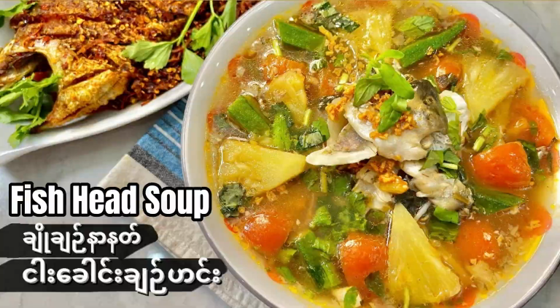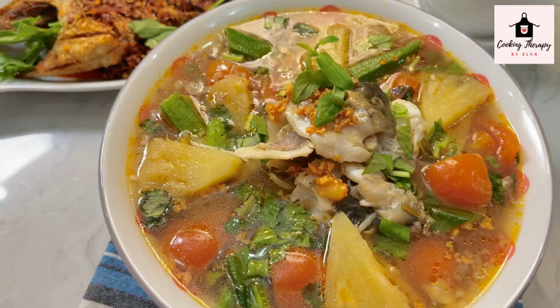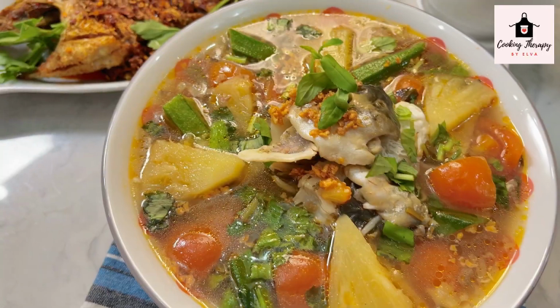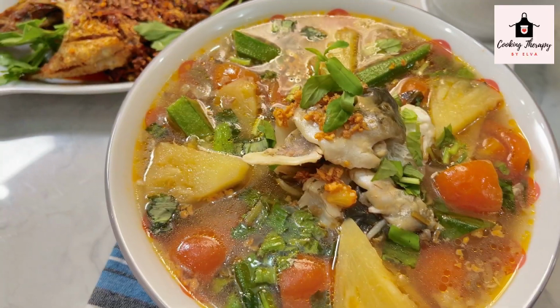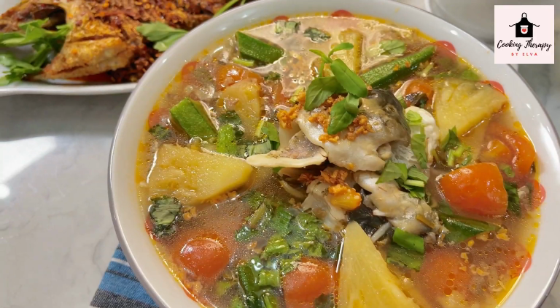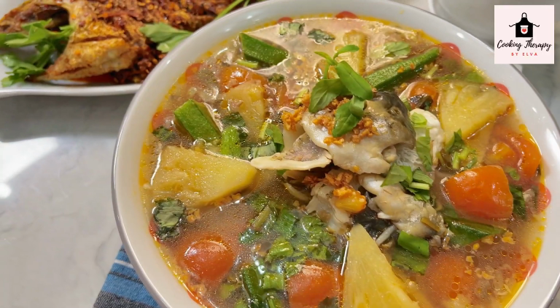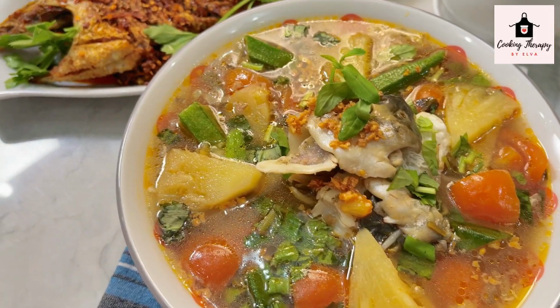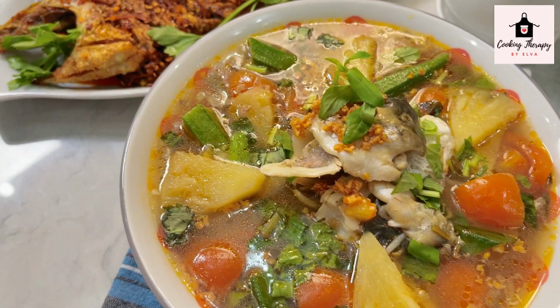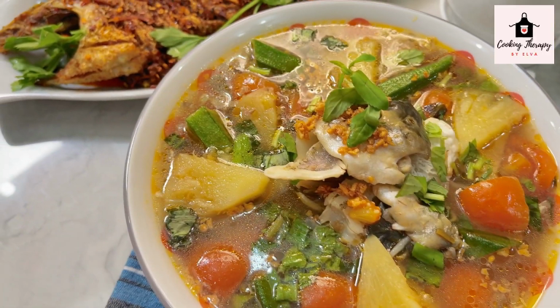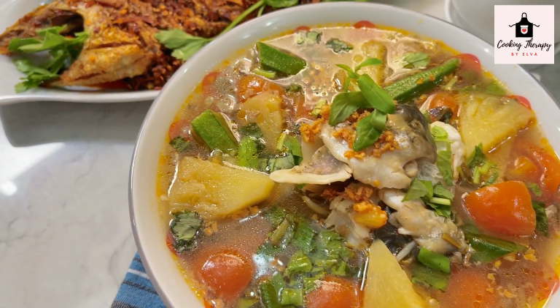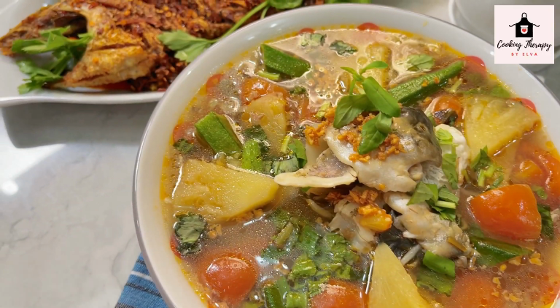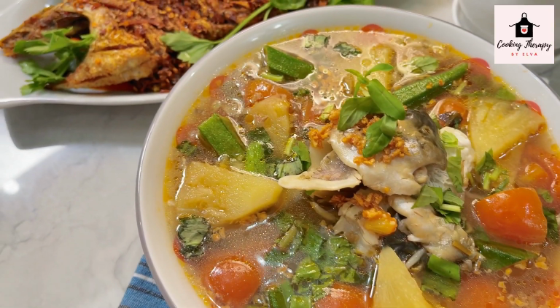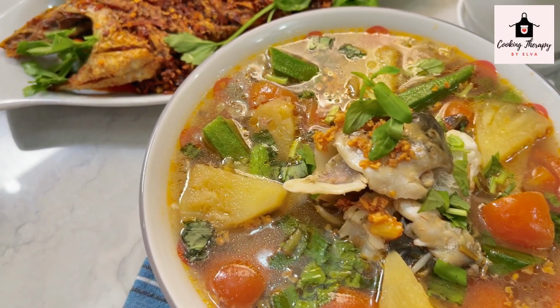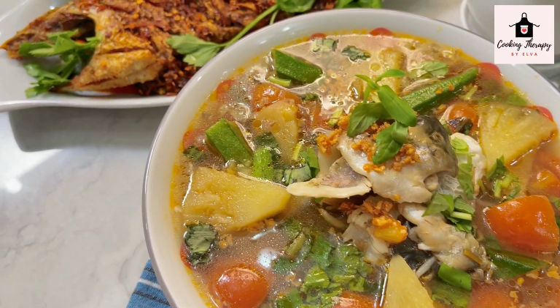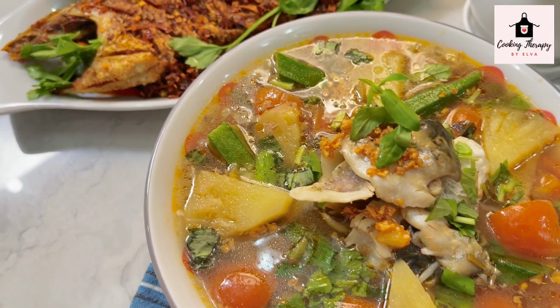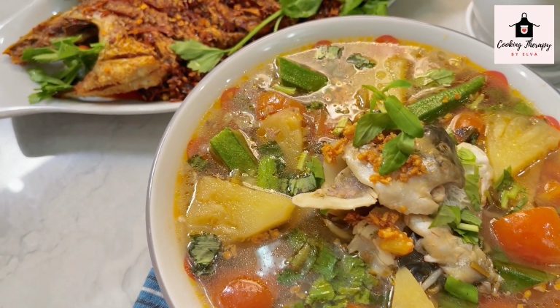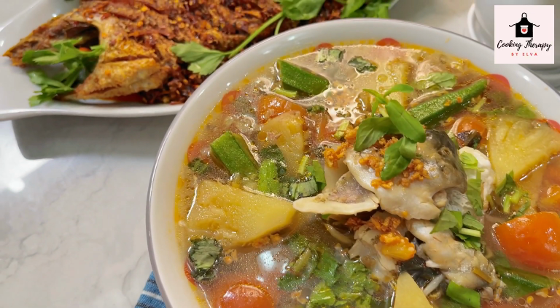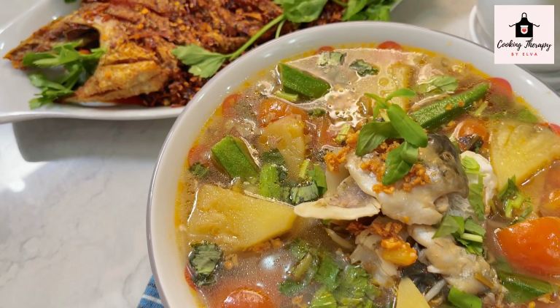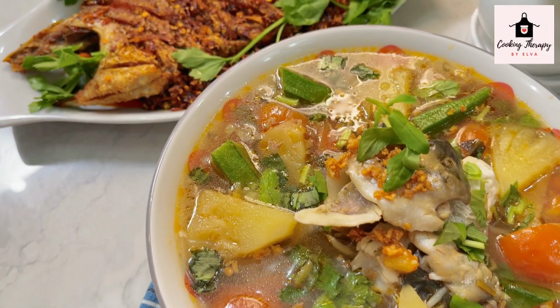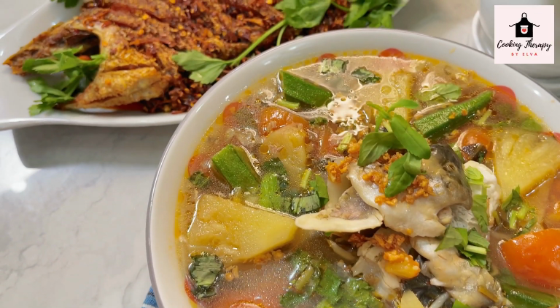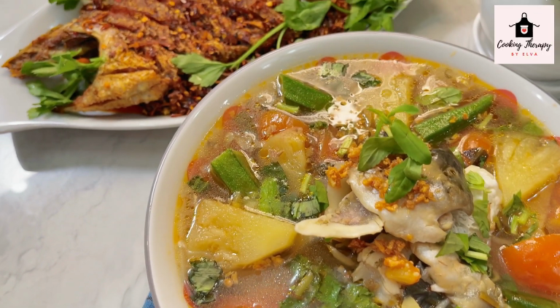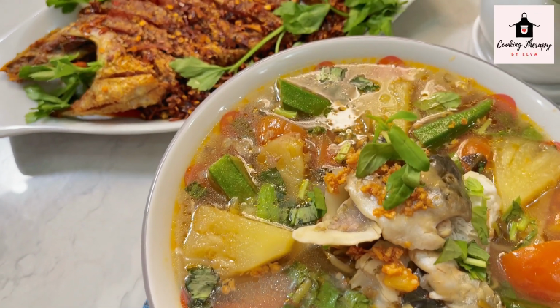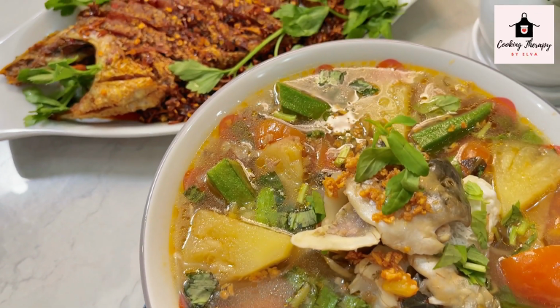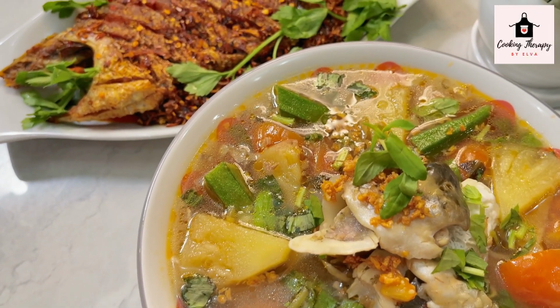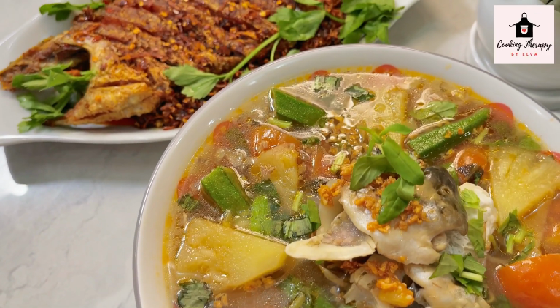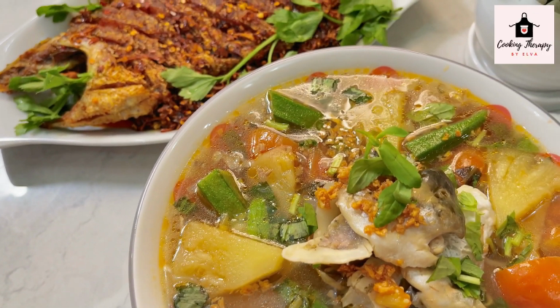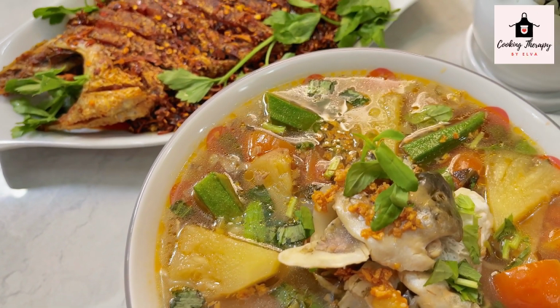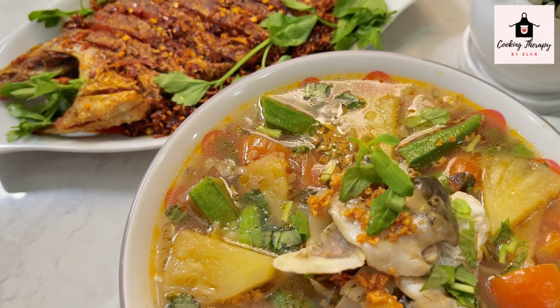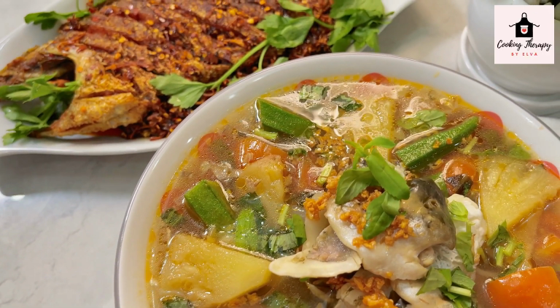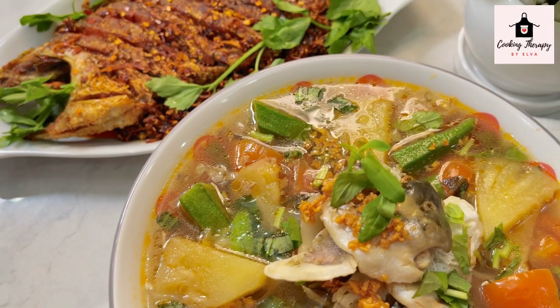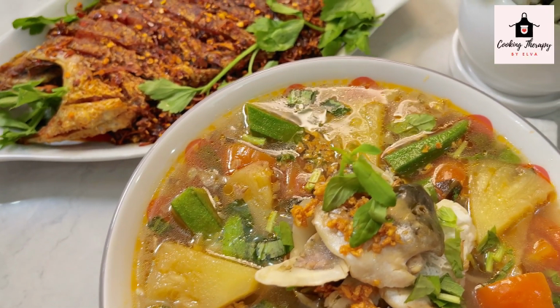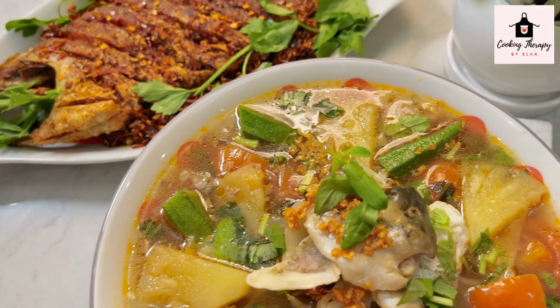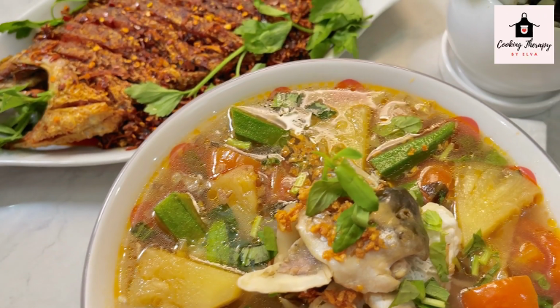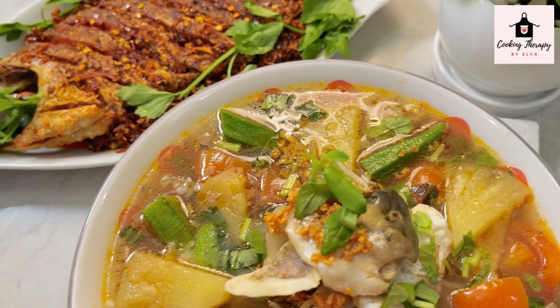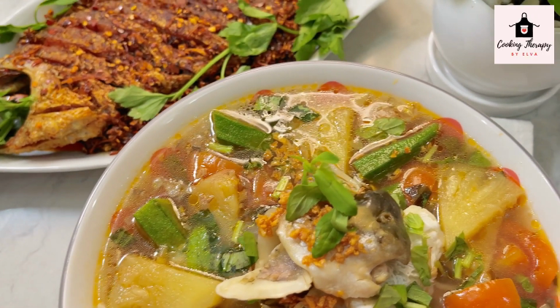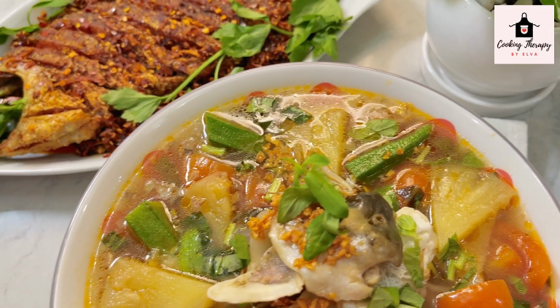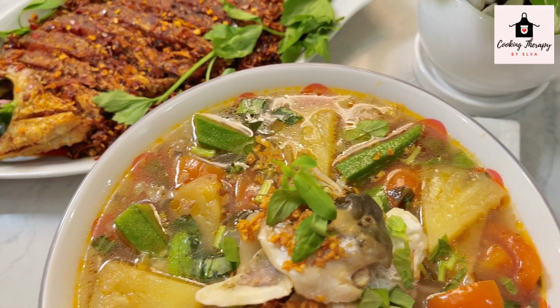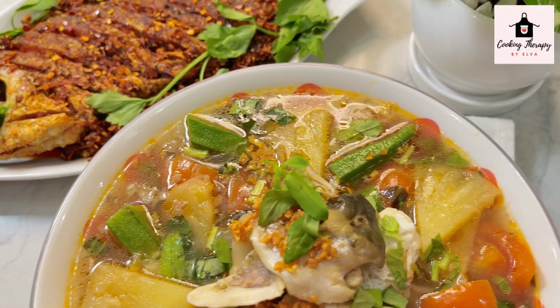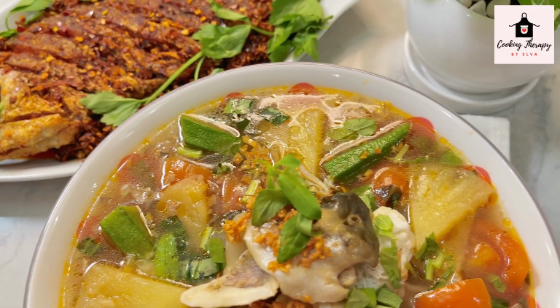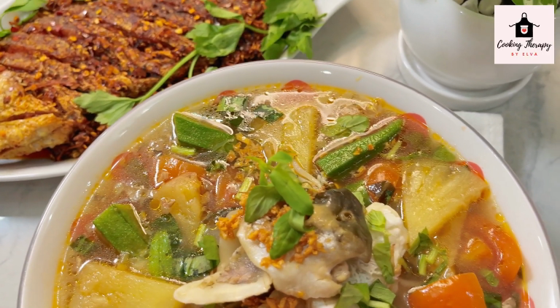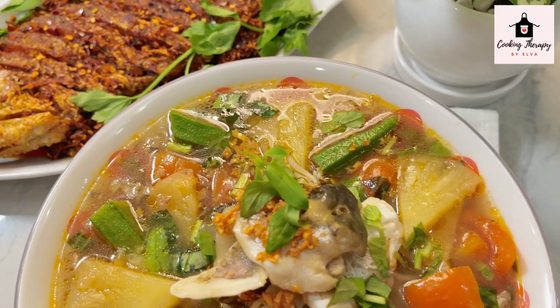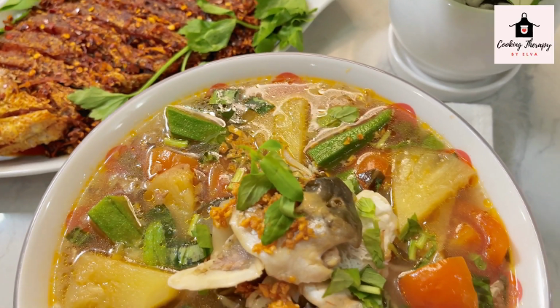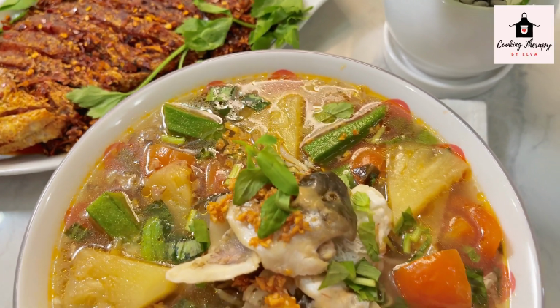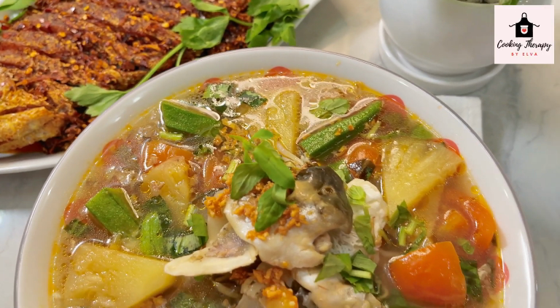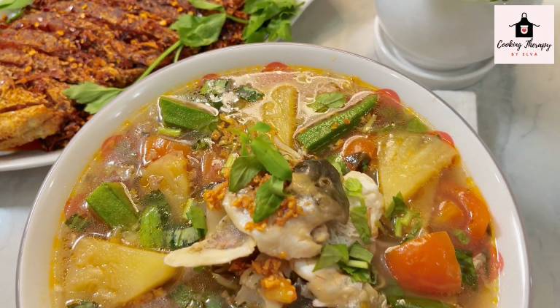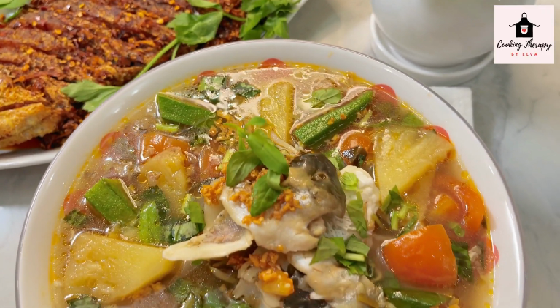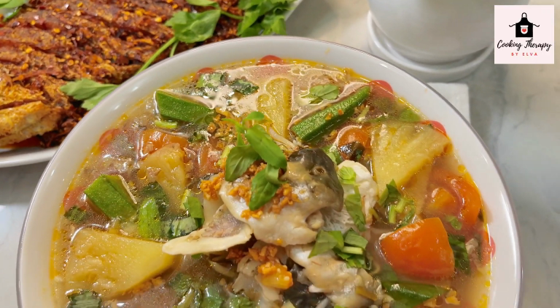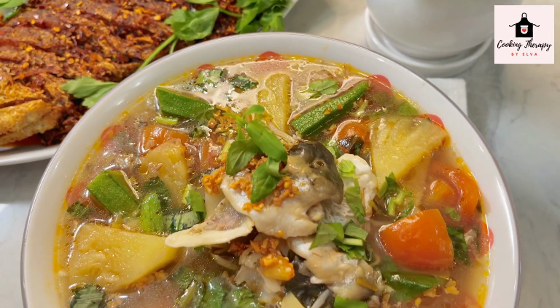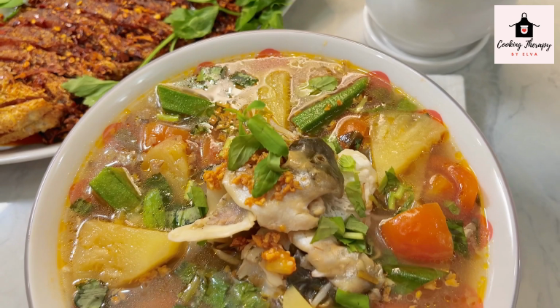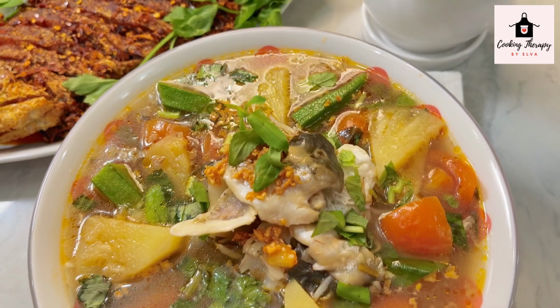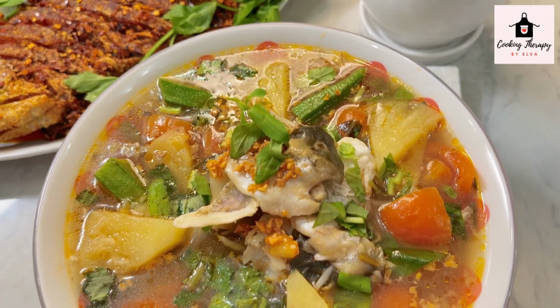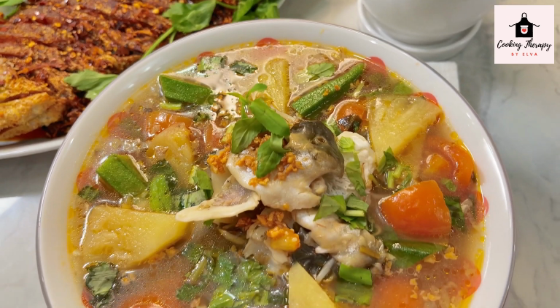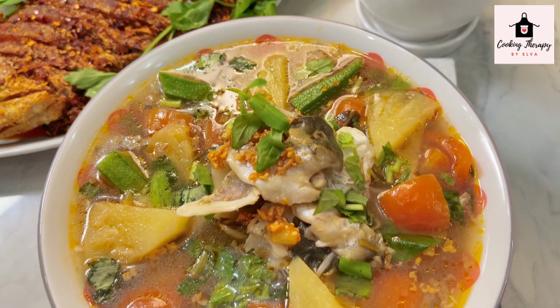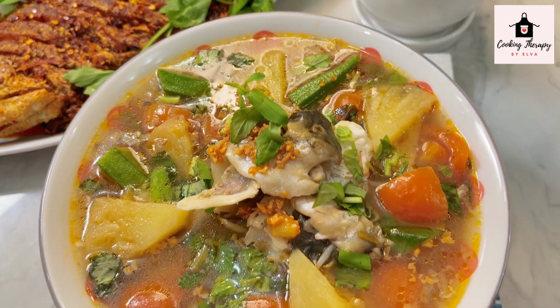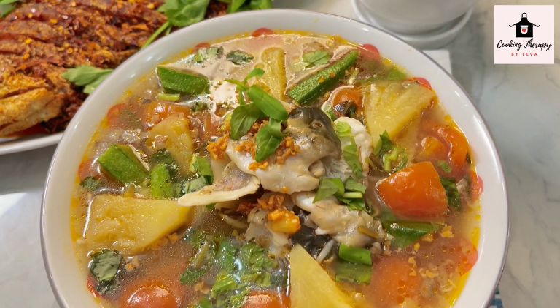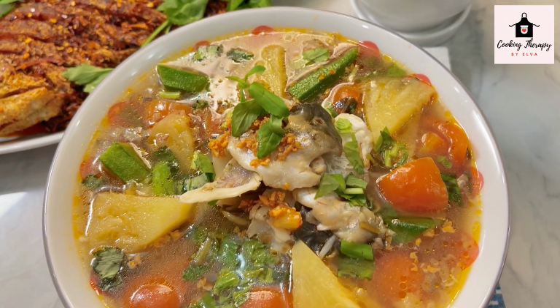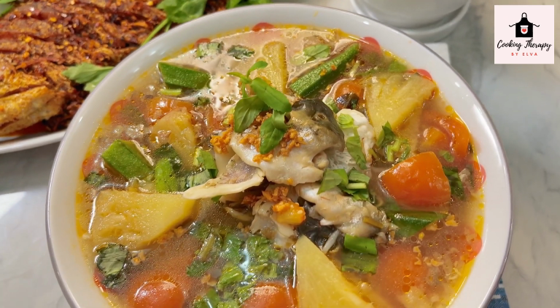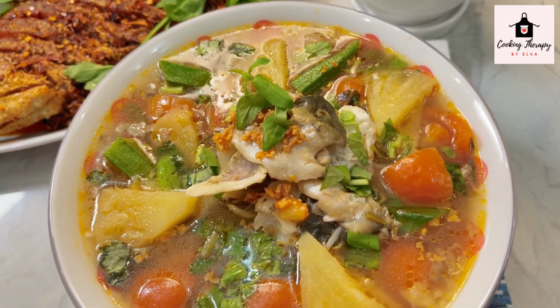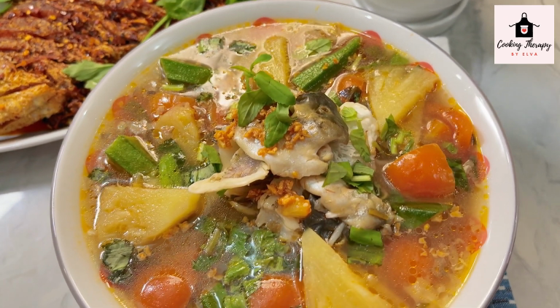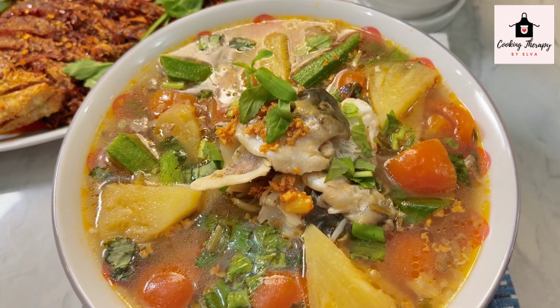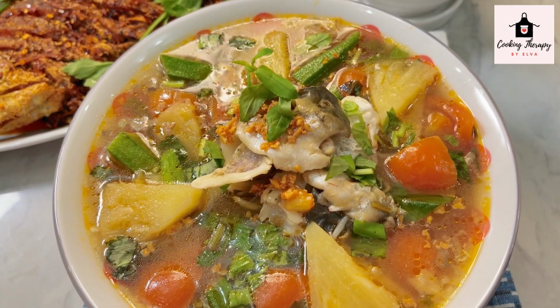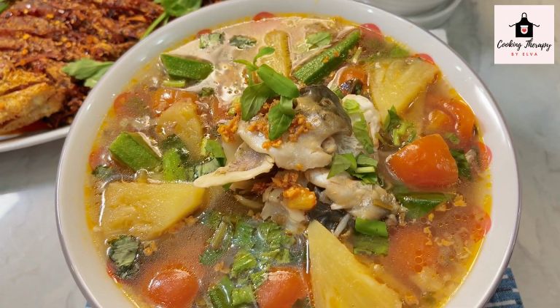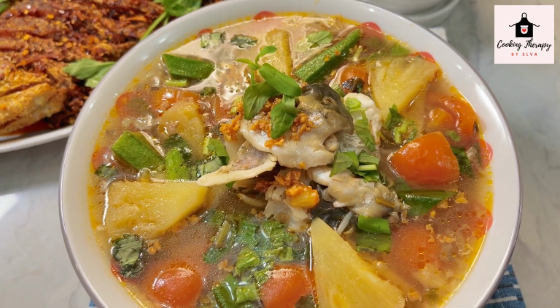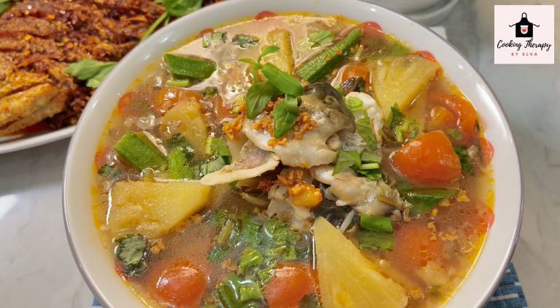Hello everyone, welcome to Cooking Therapy channel. Today, we are going to show you how to make the food.